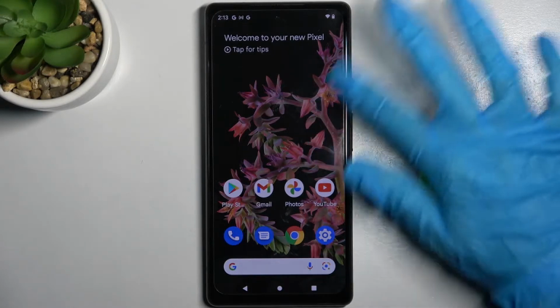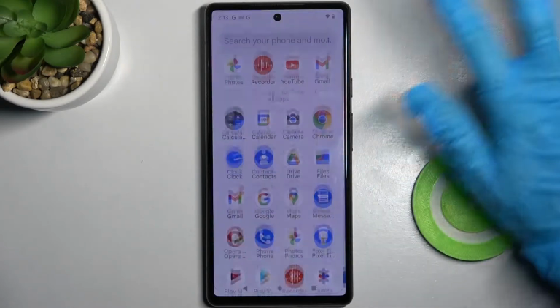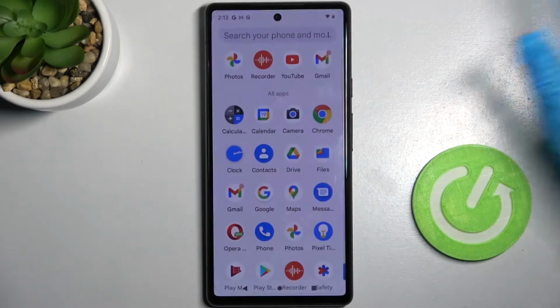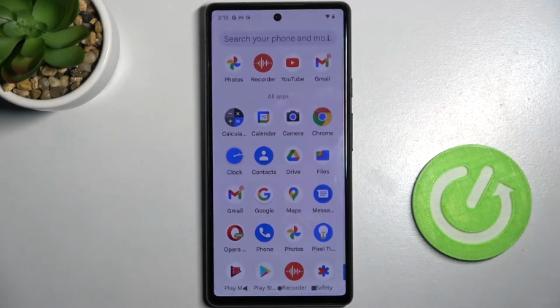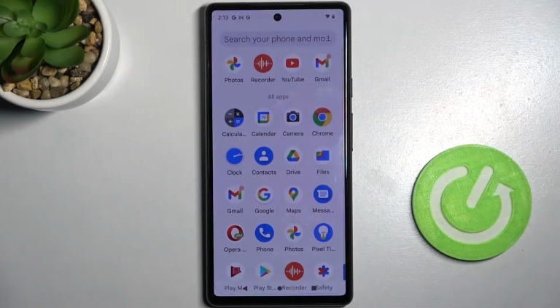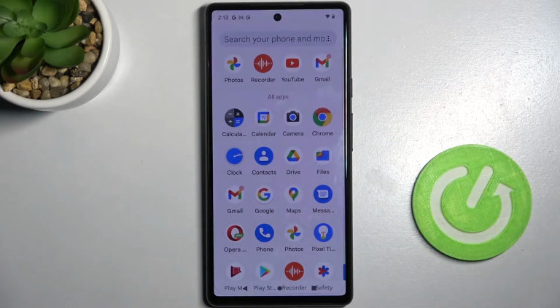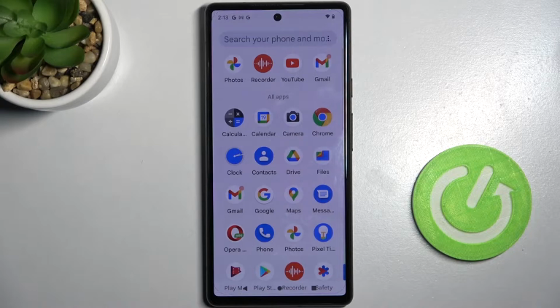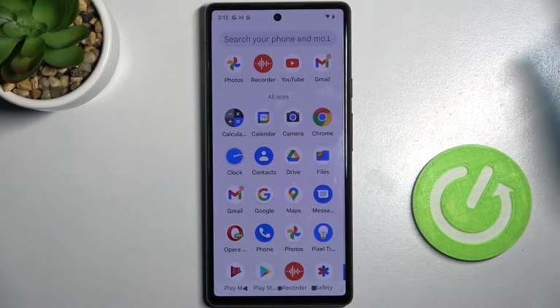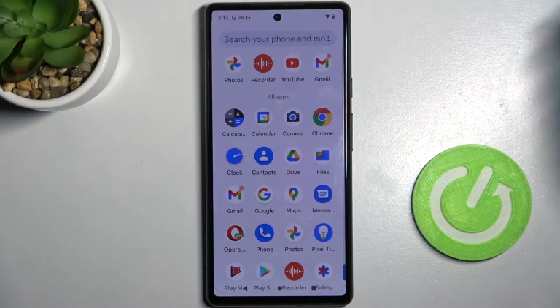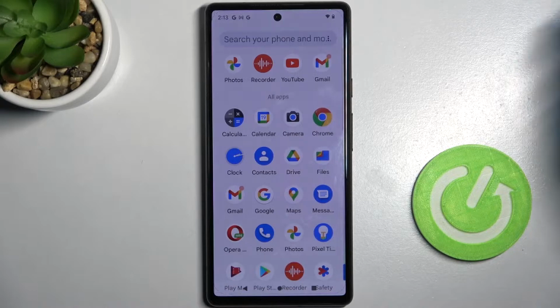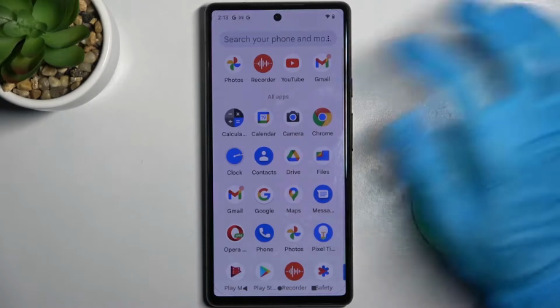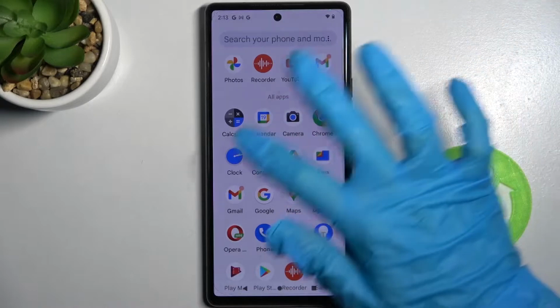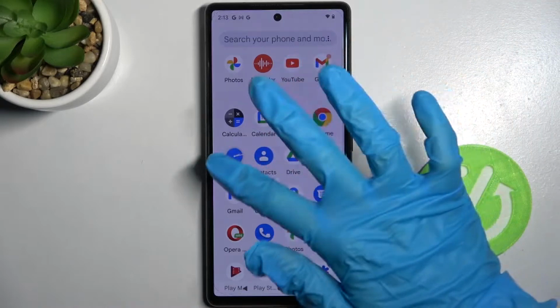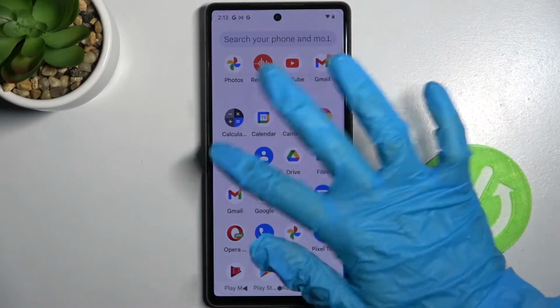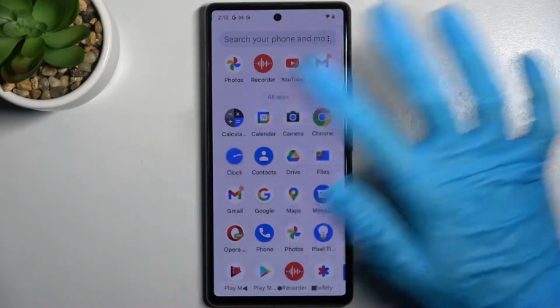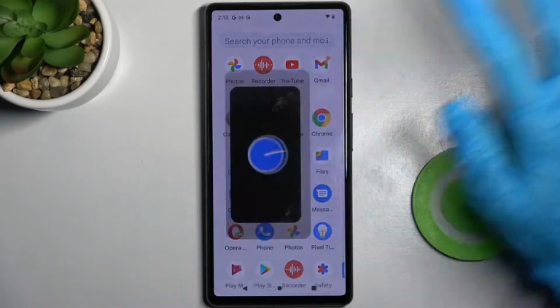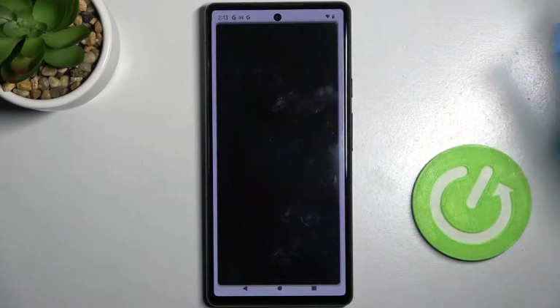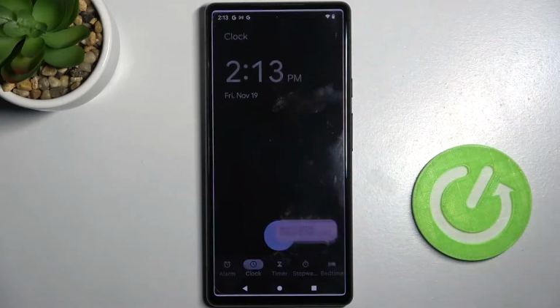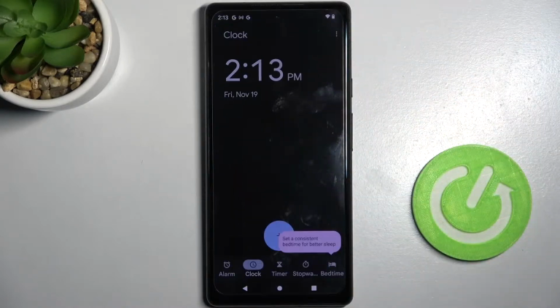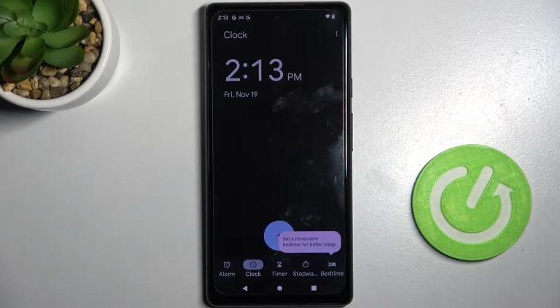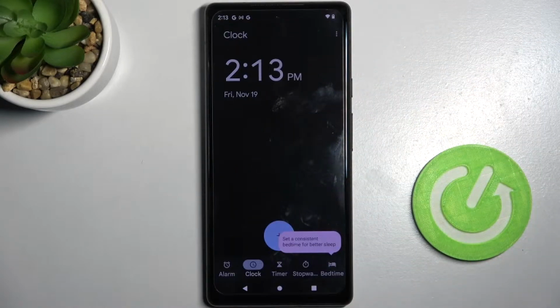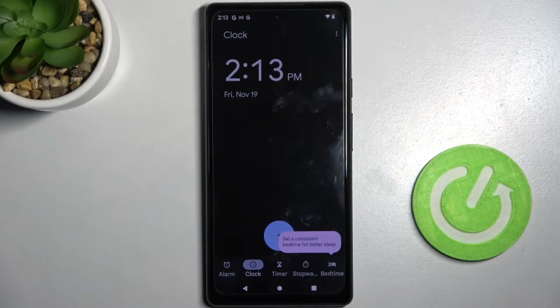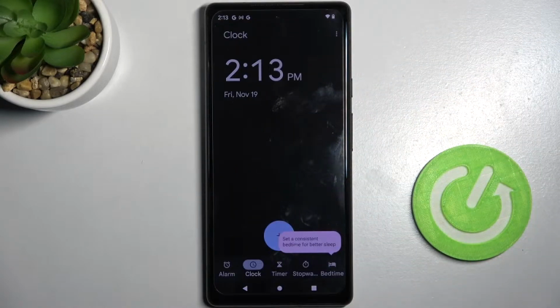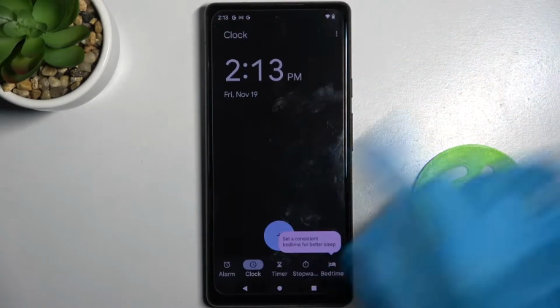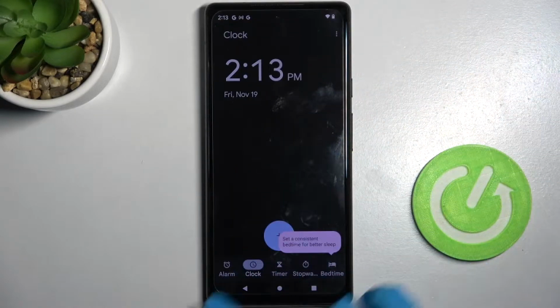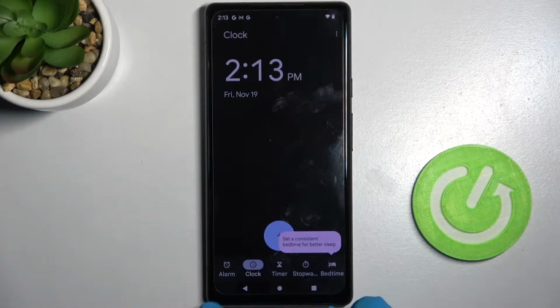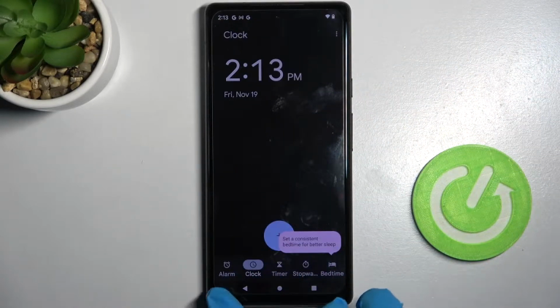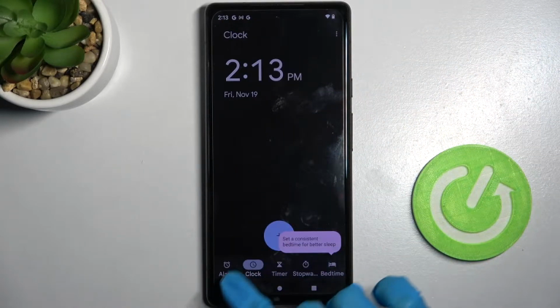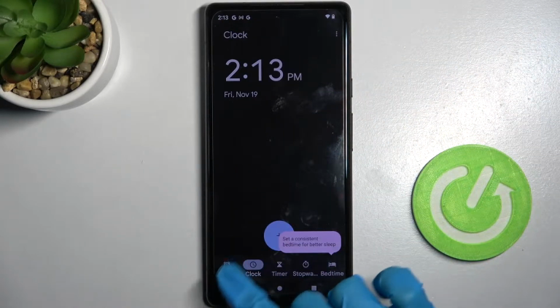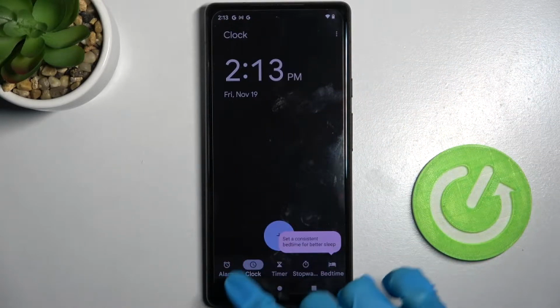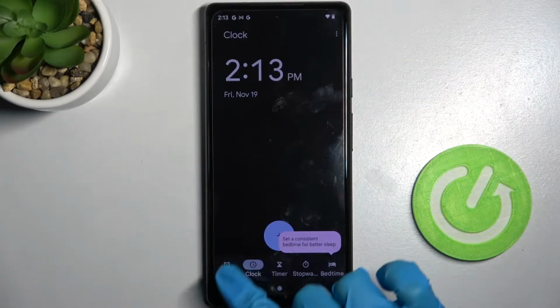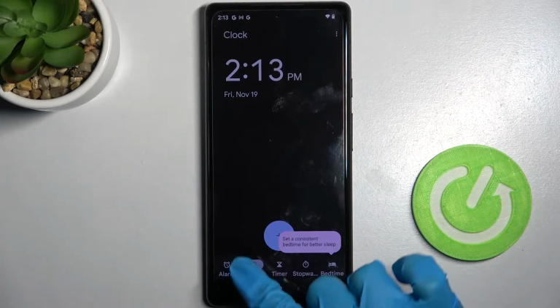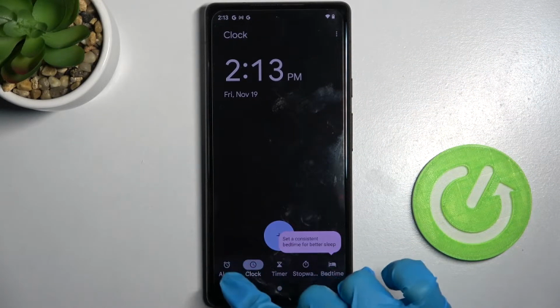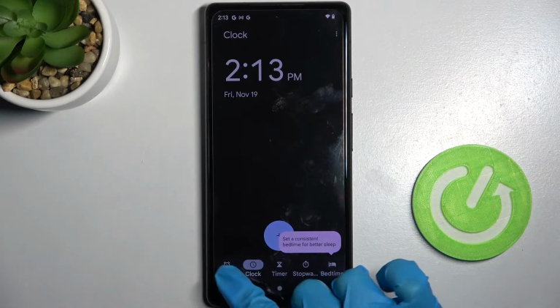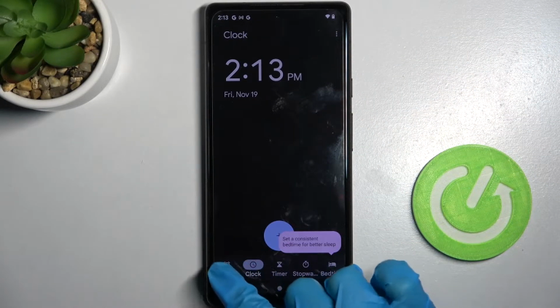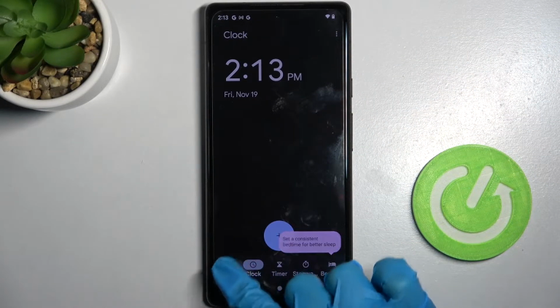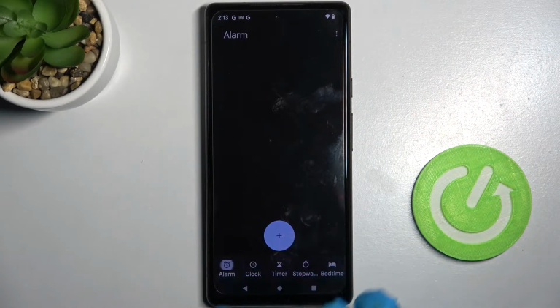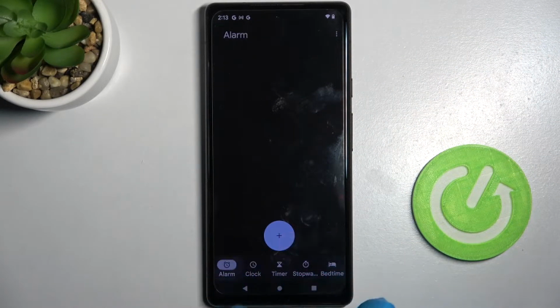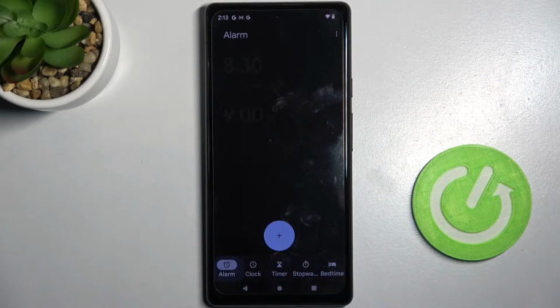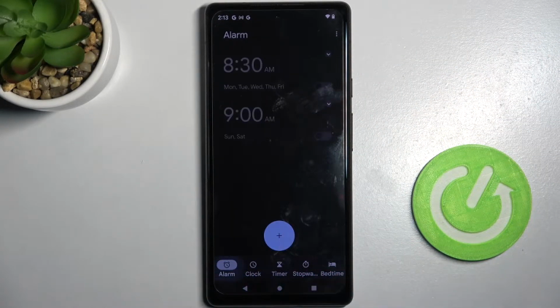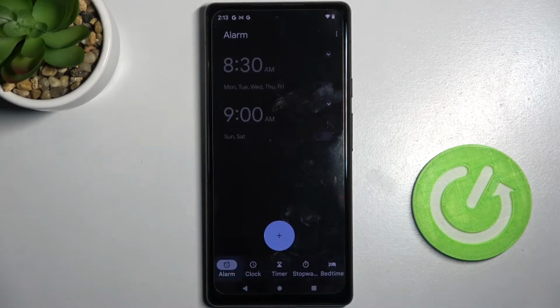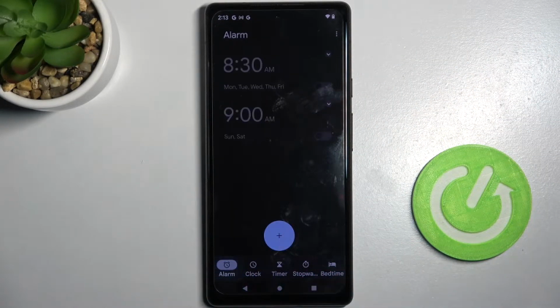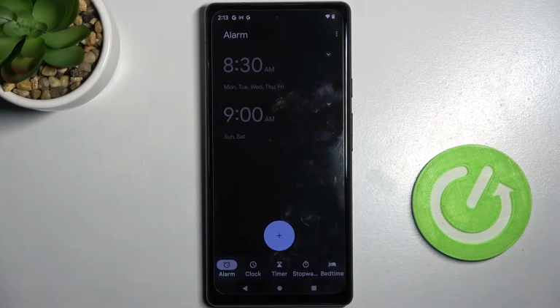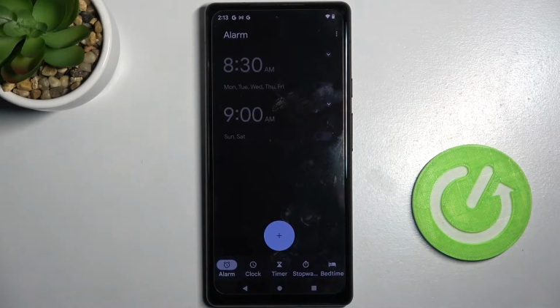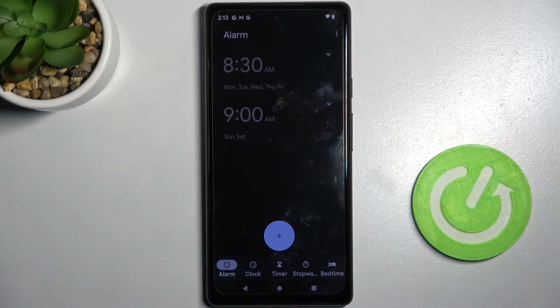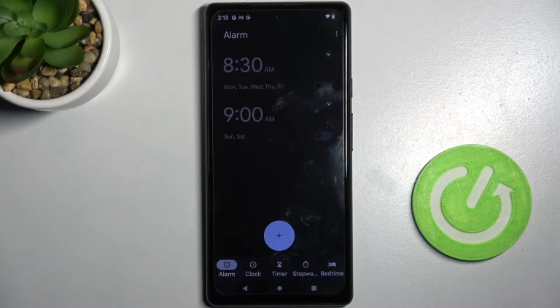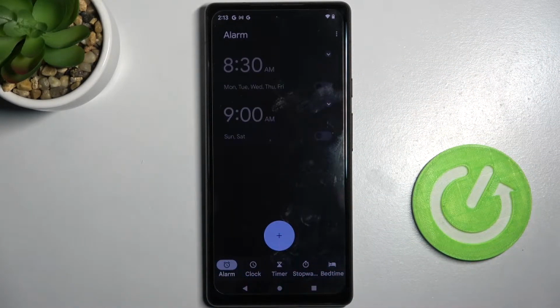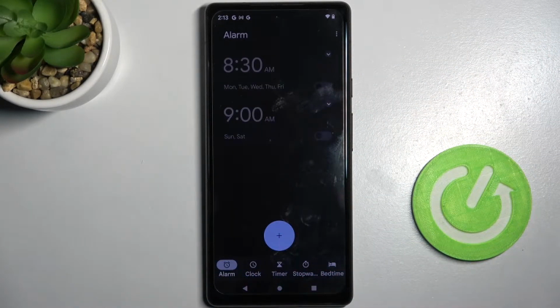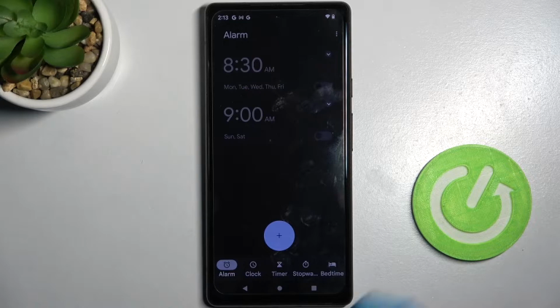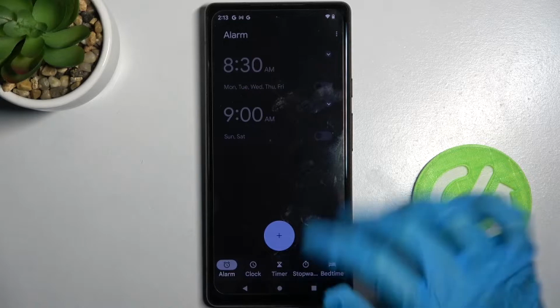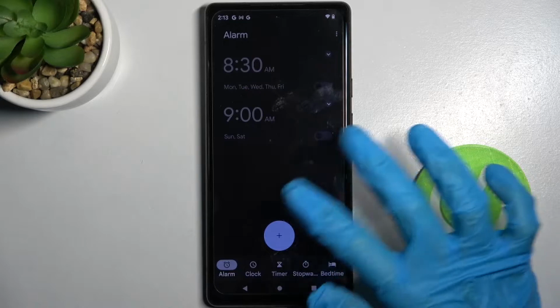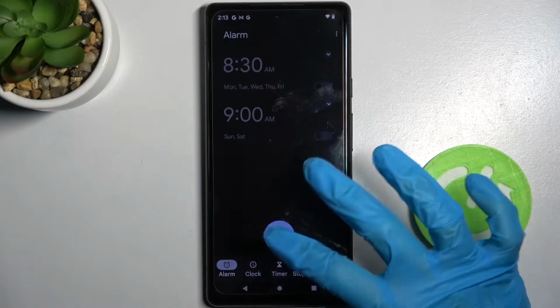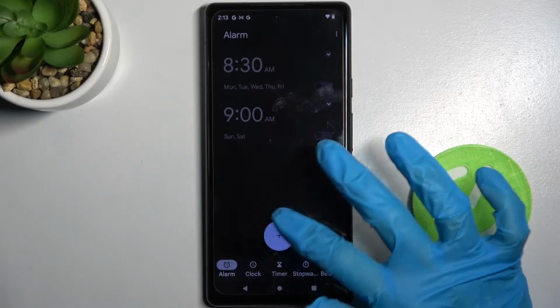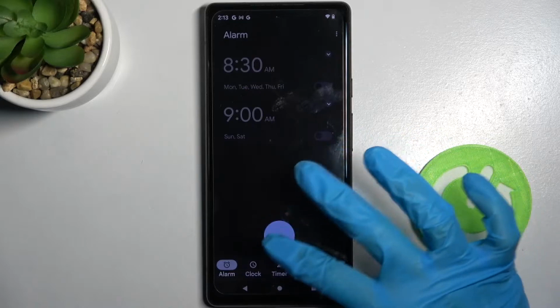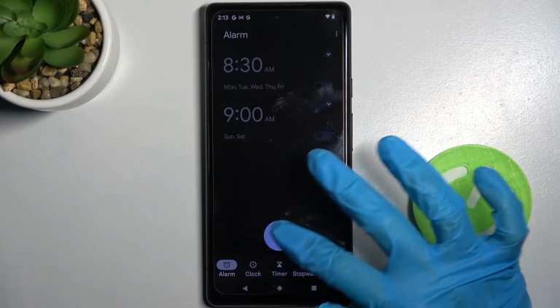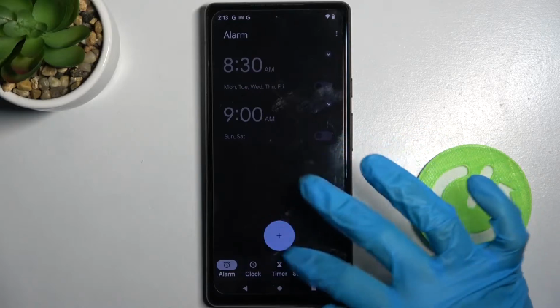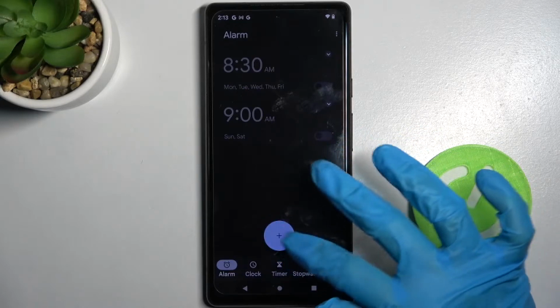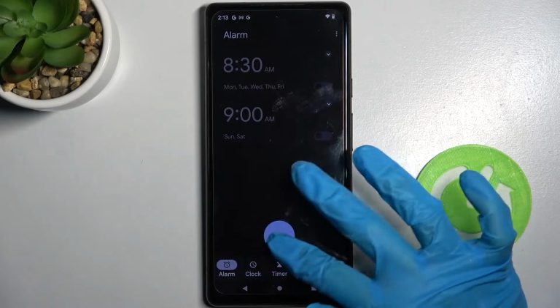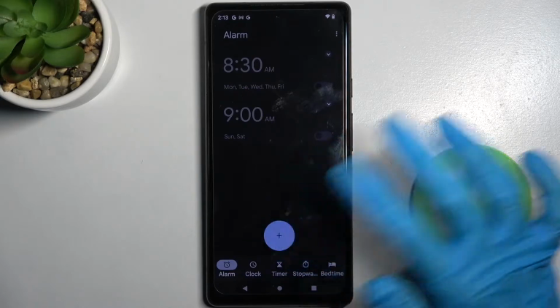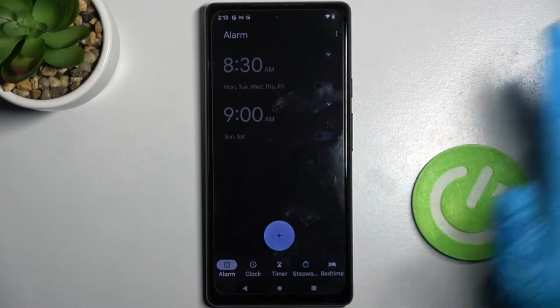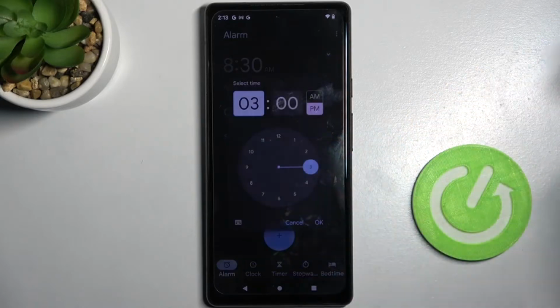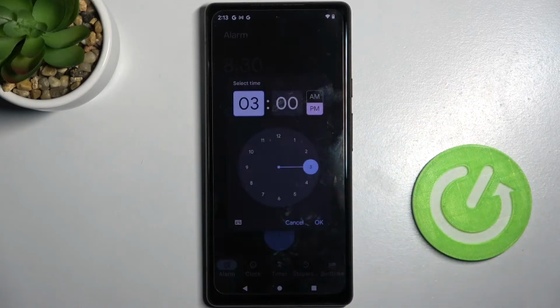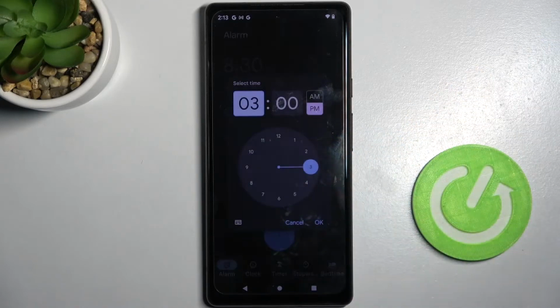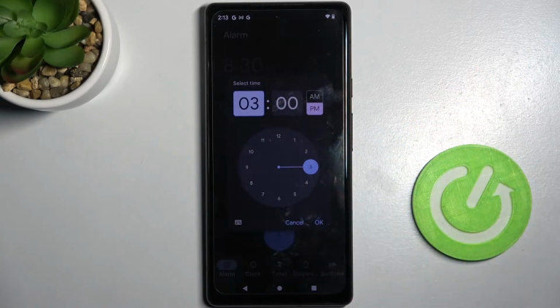First of all, access the clock app by tapping on it. Then select alarm at the bottom left corner if it's not already on, and tap on the blue plus icon.